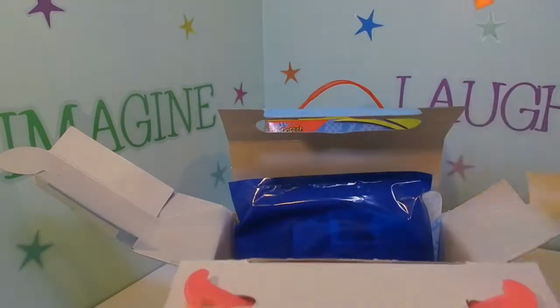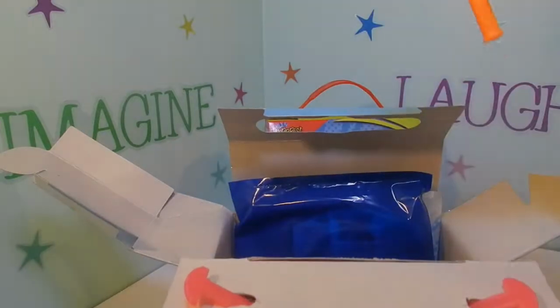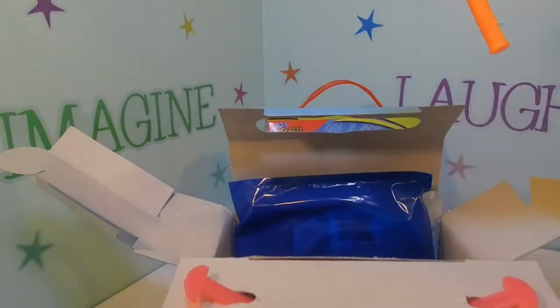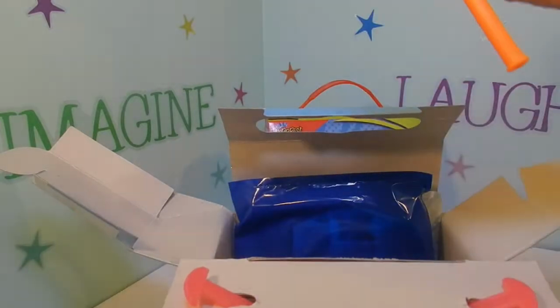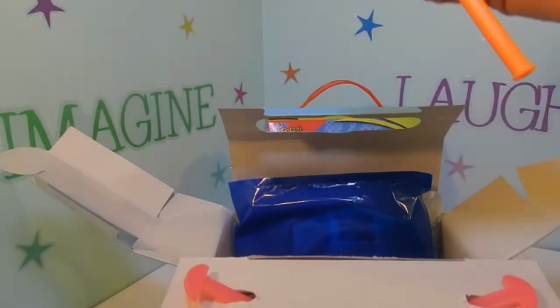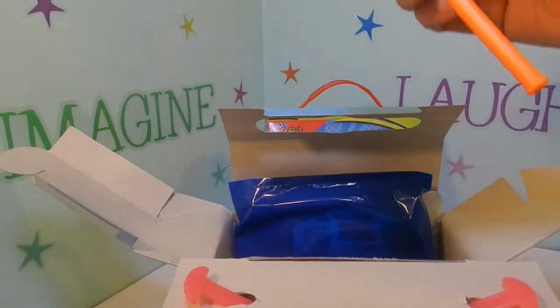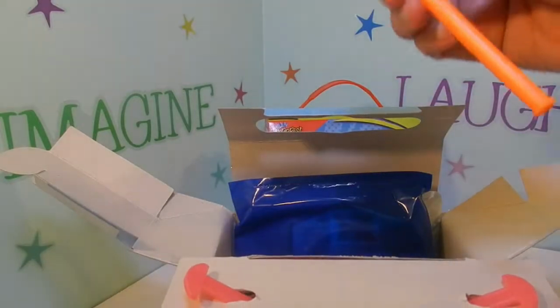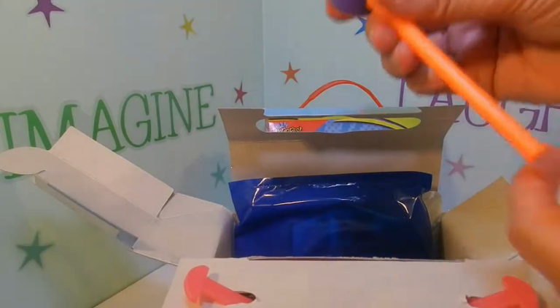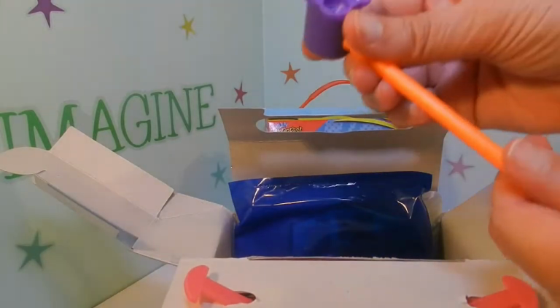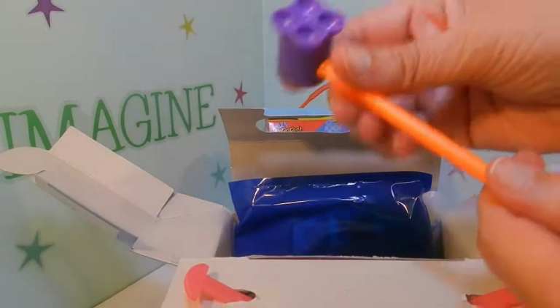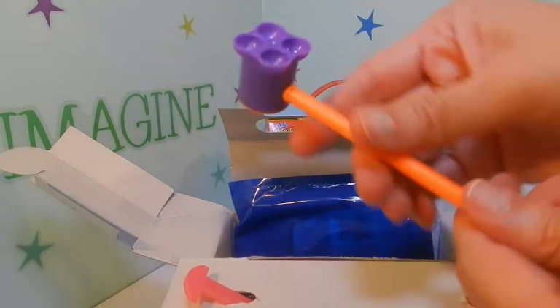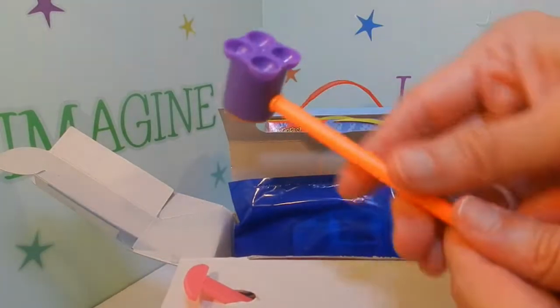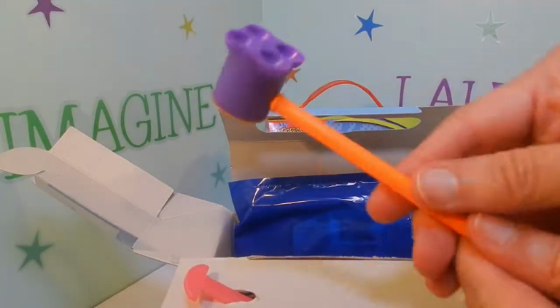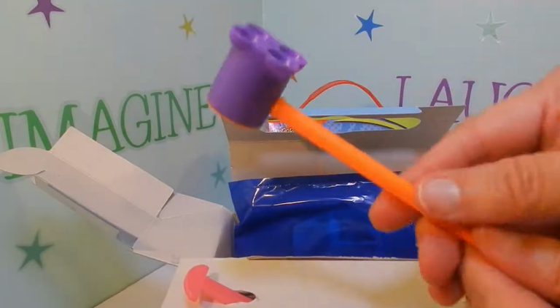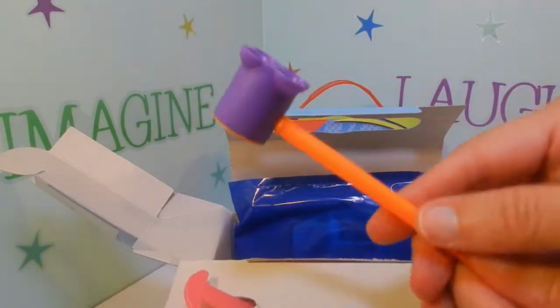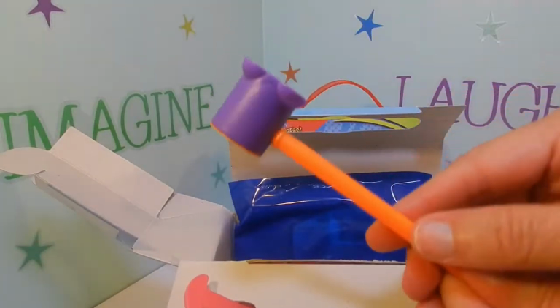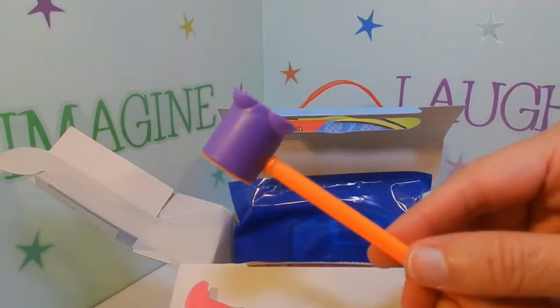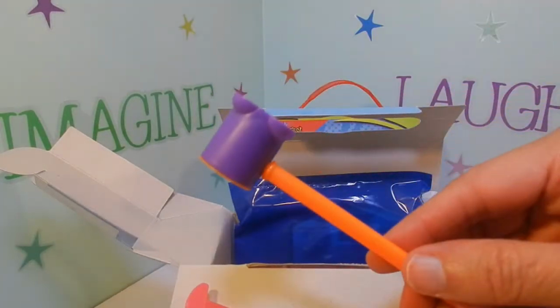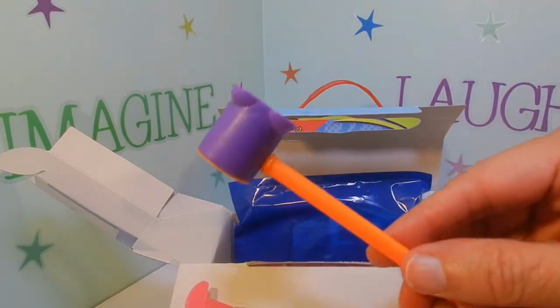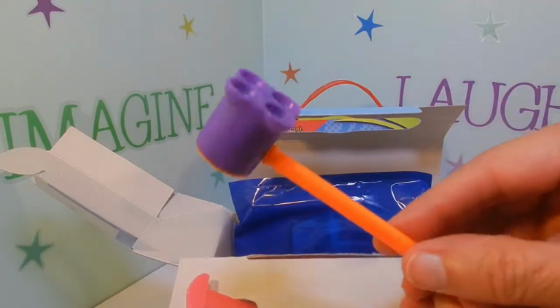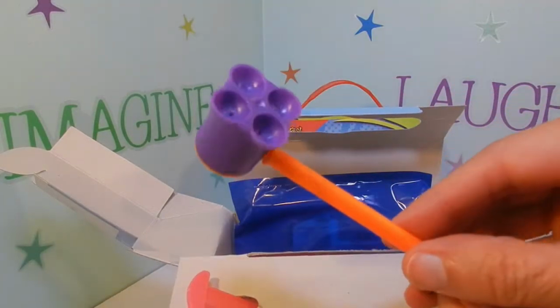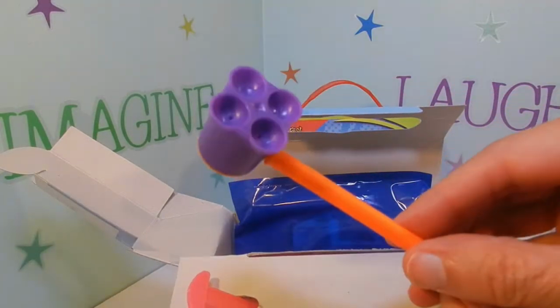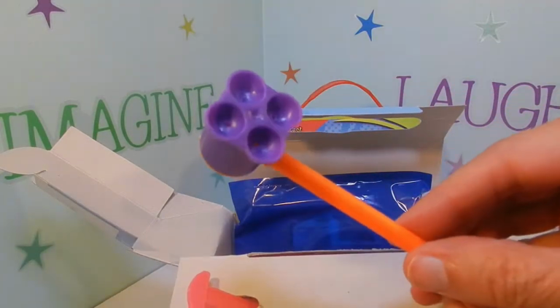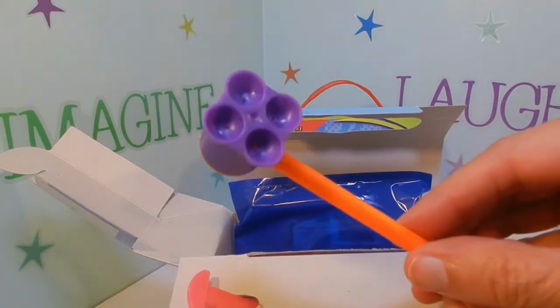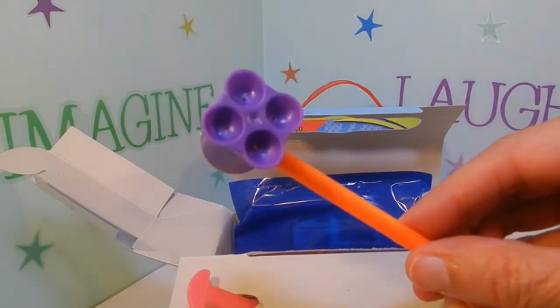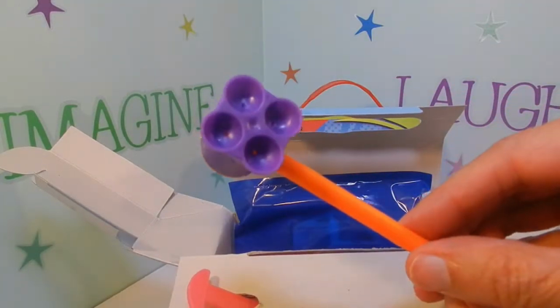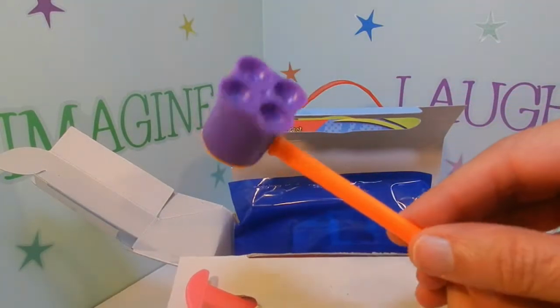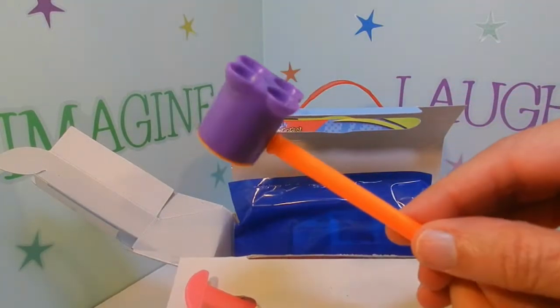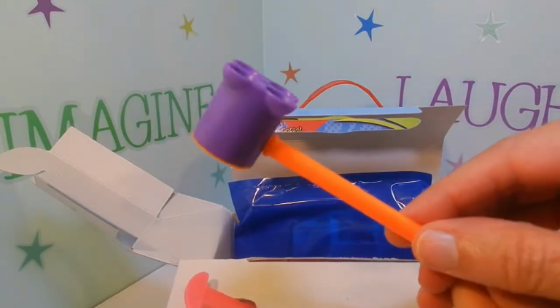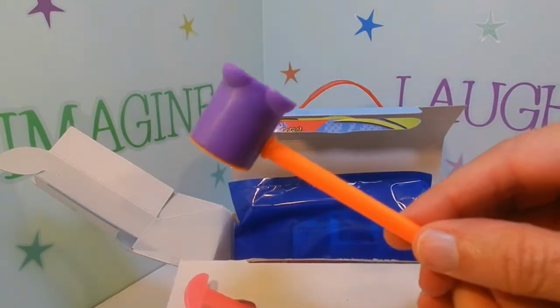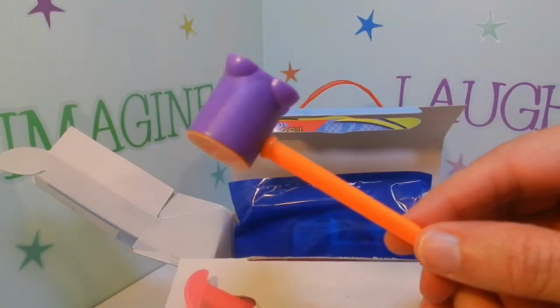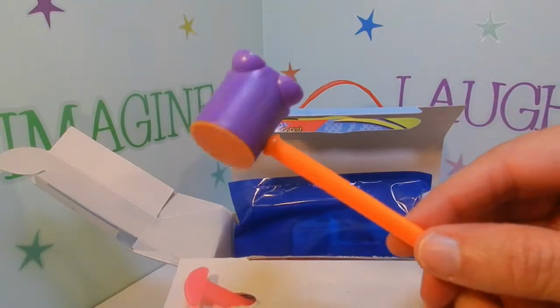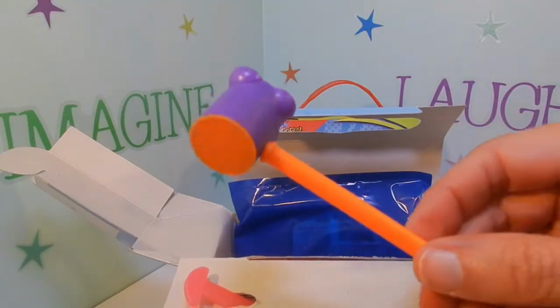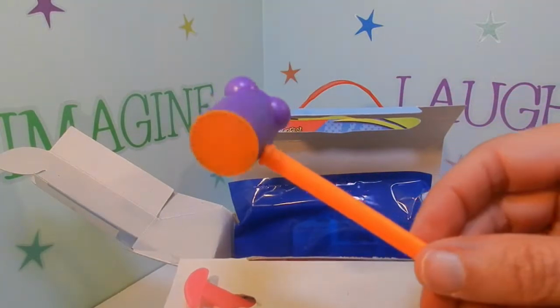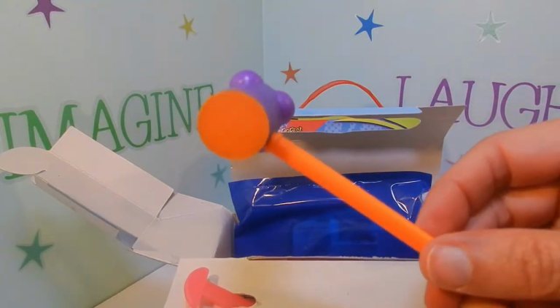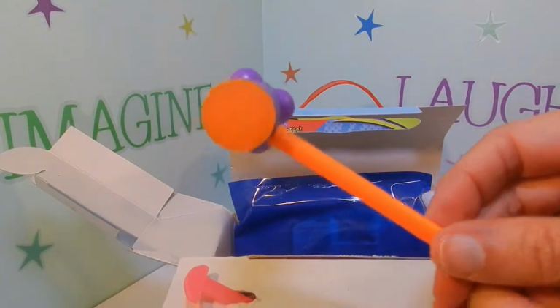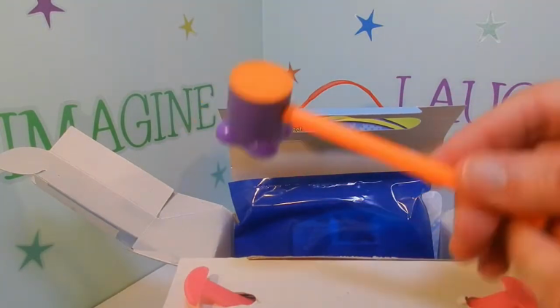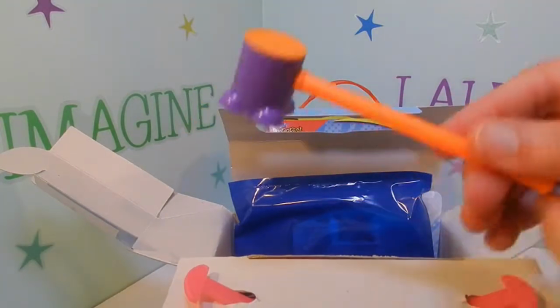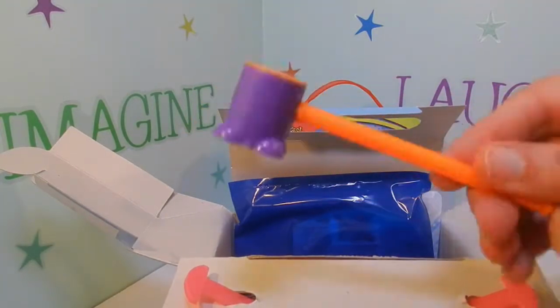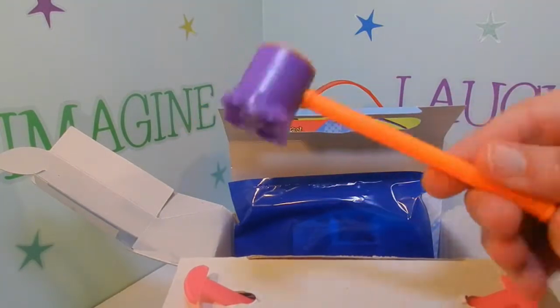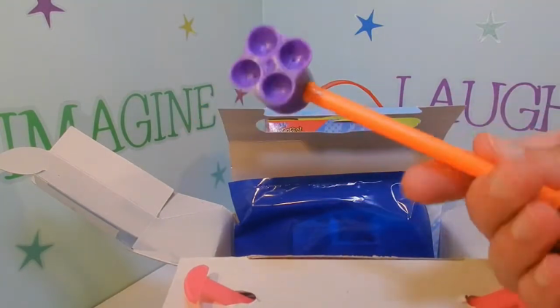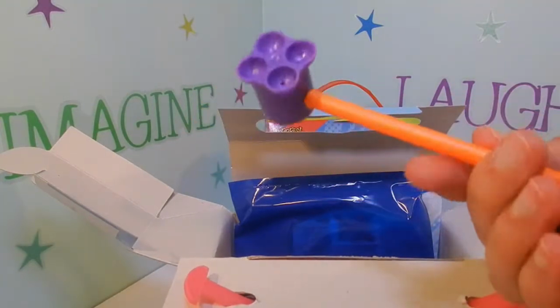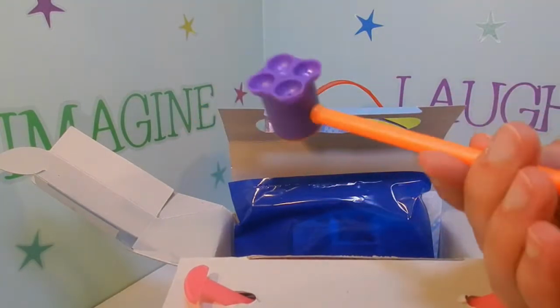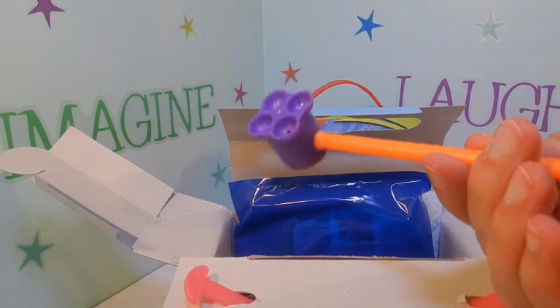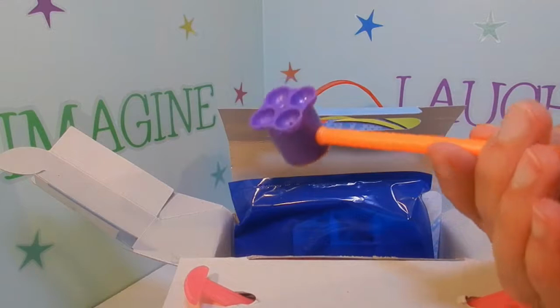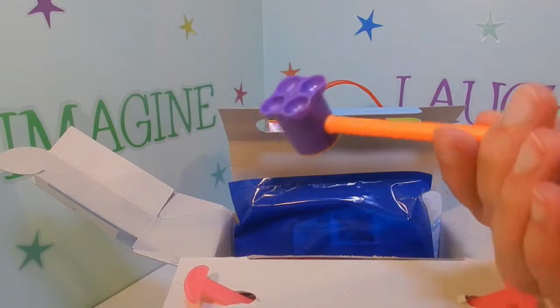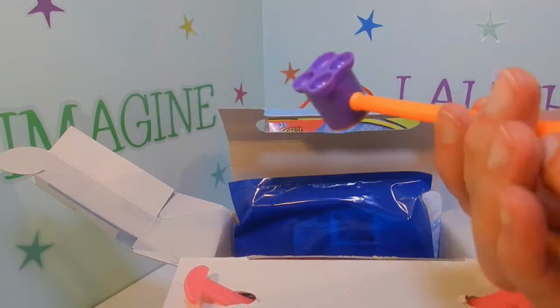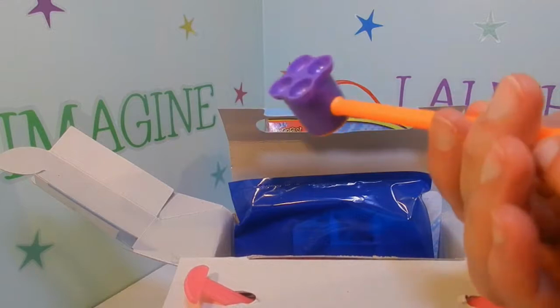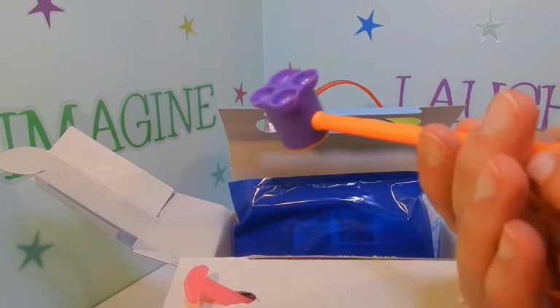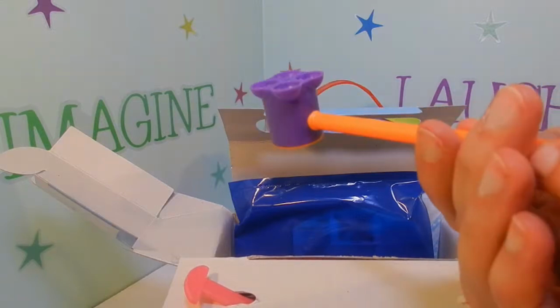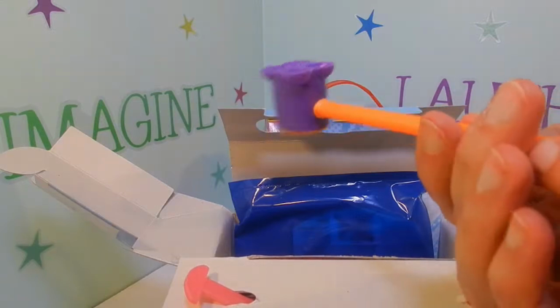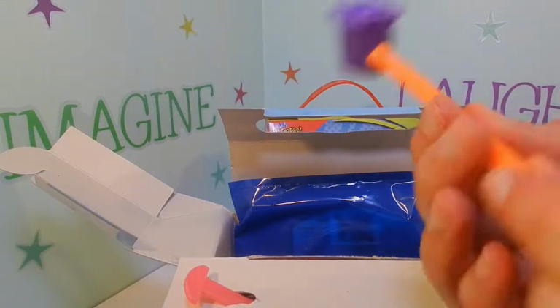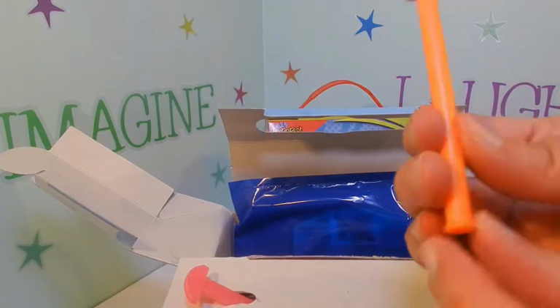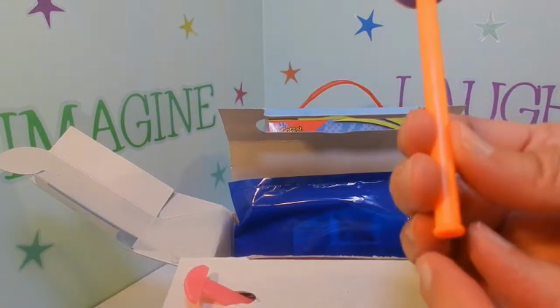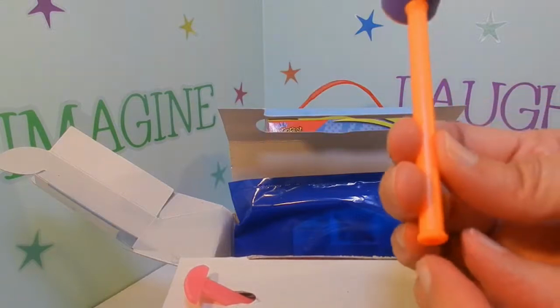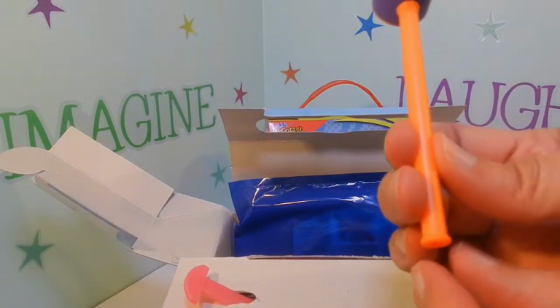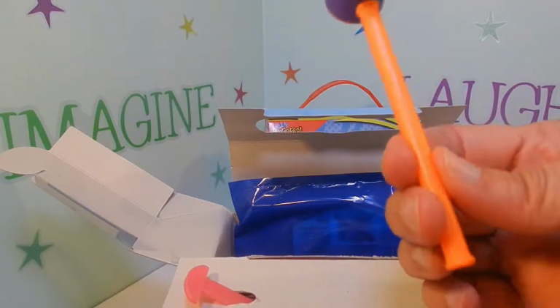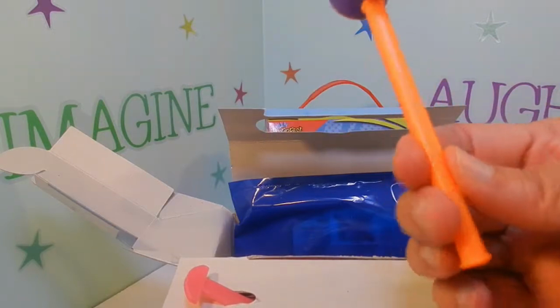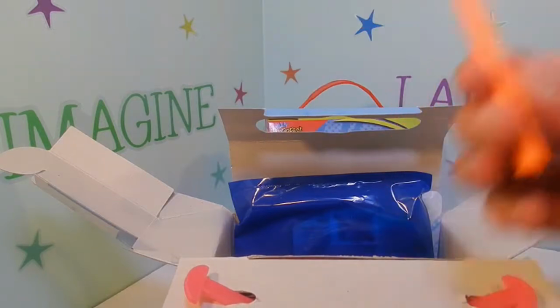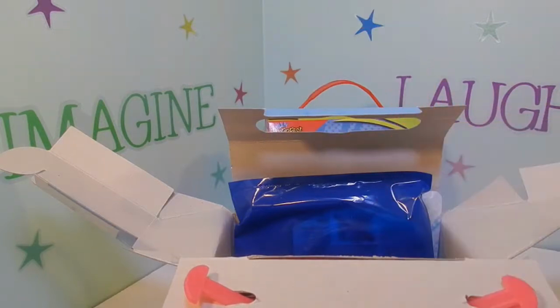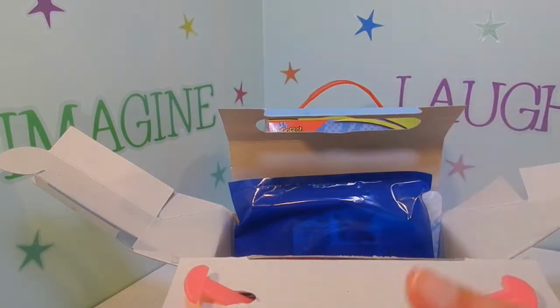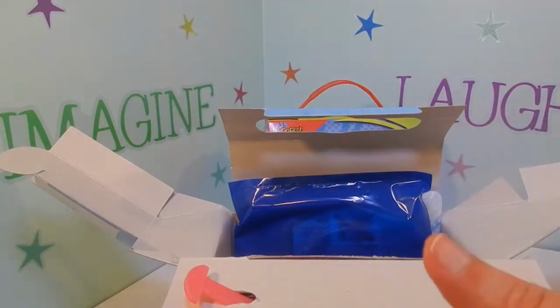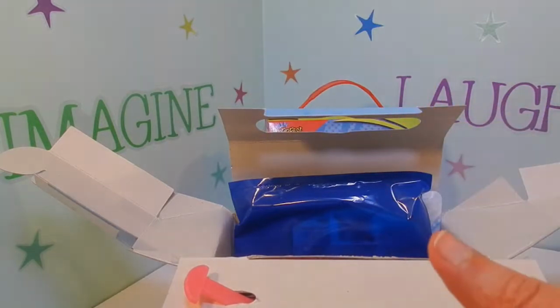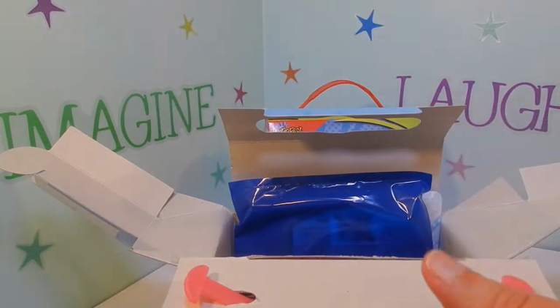It's a bubble wand. Dip it in the bubbles and blow on it and you get bubbles.